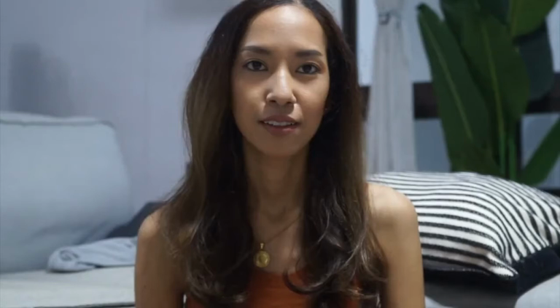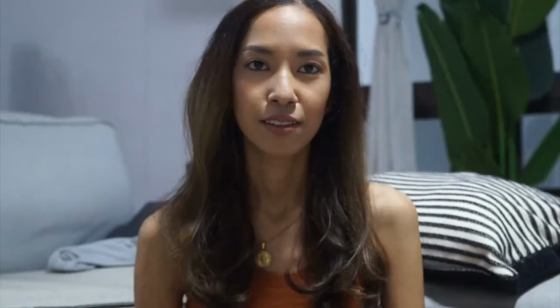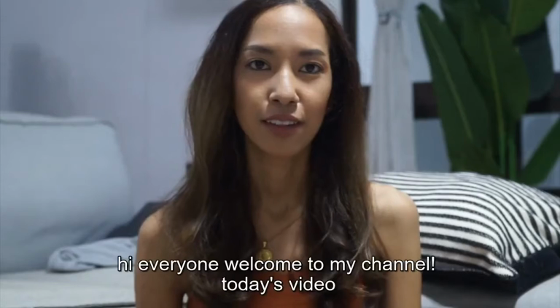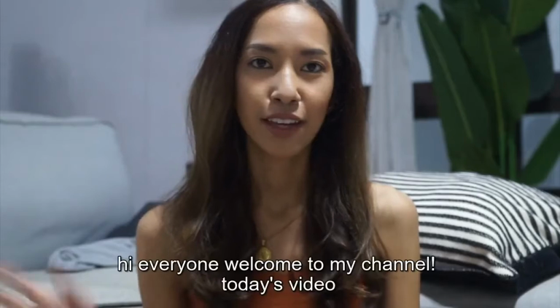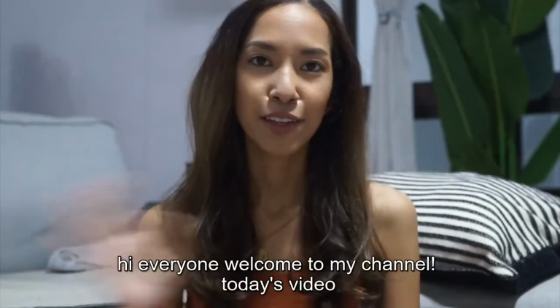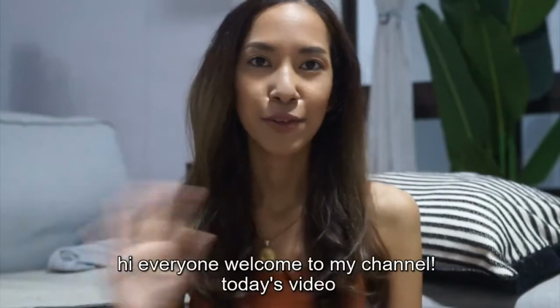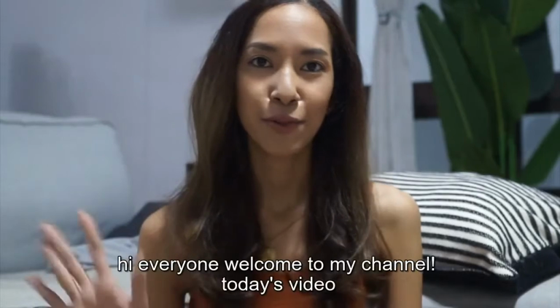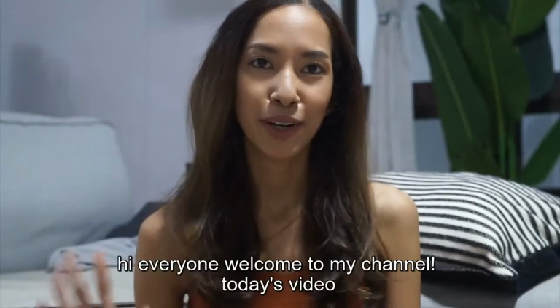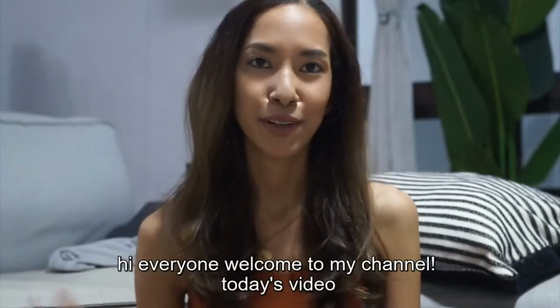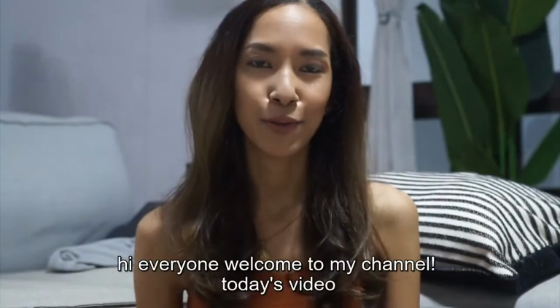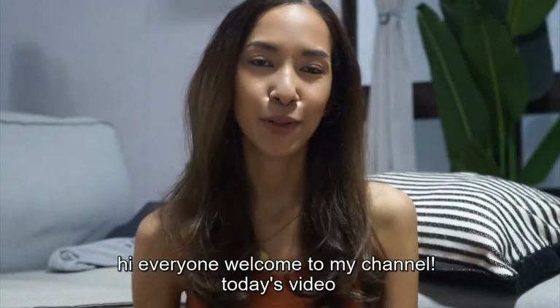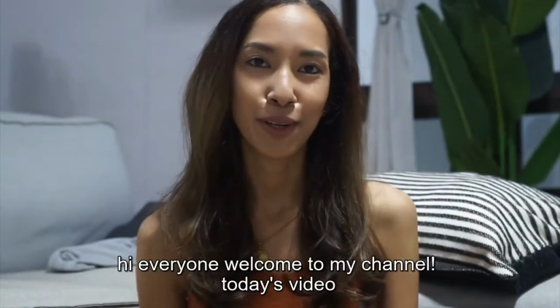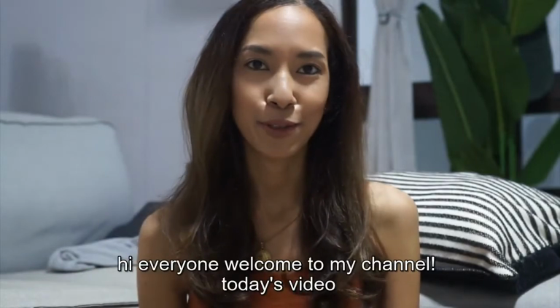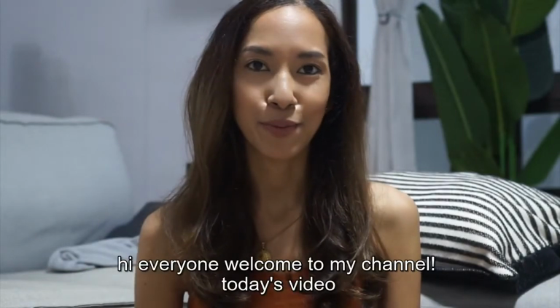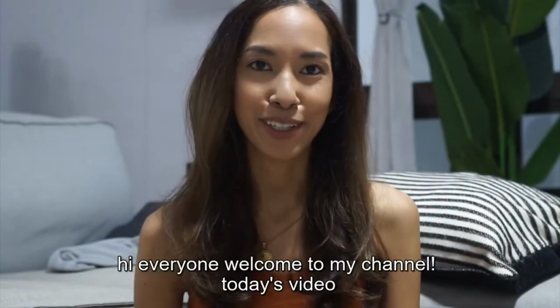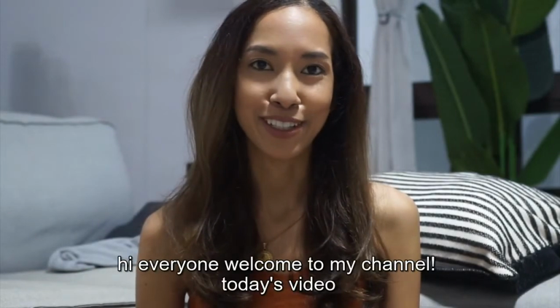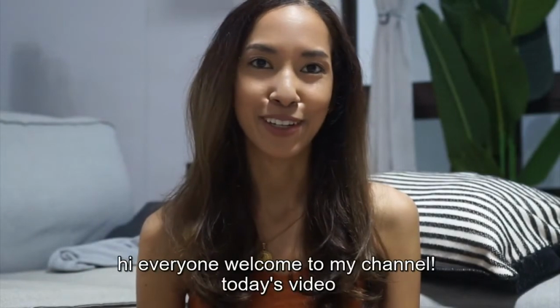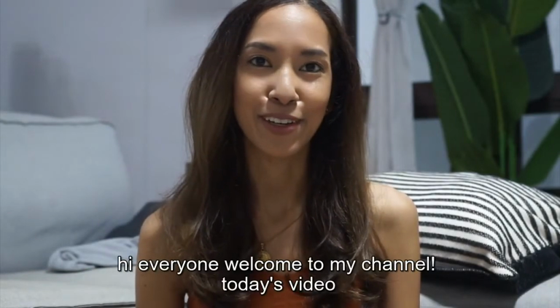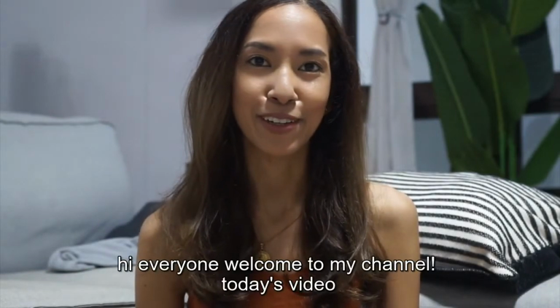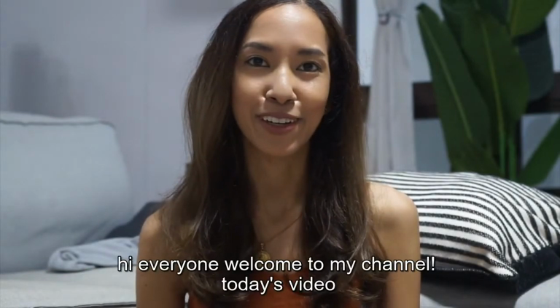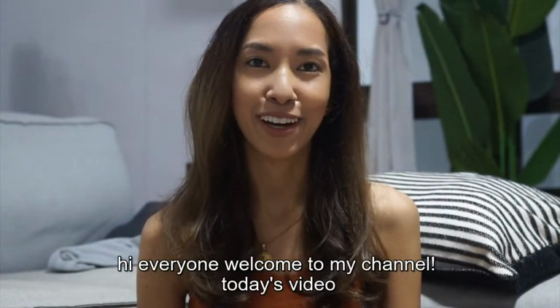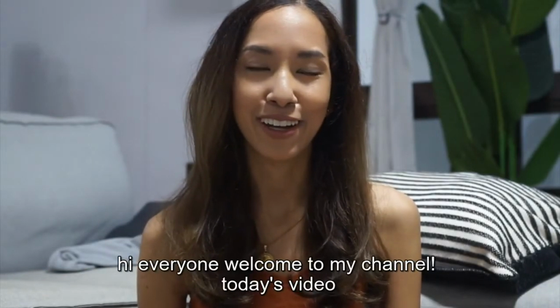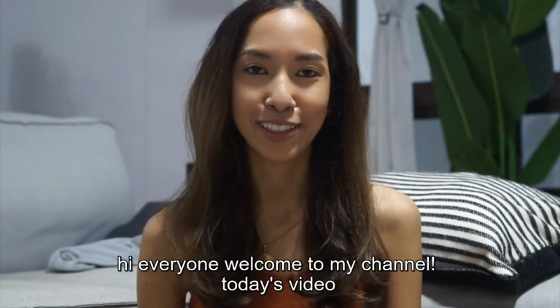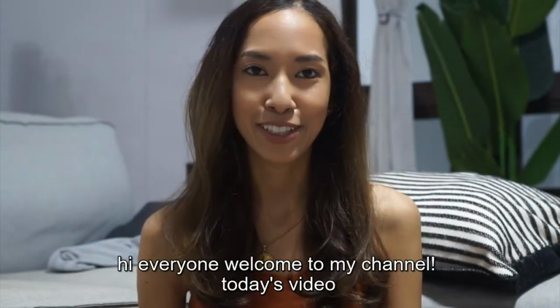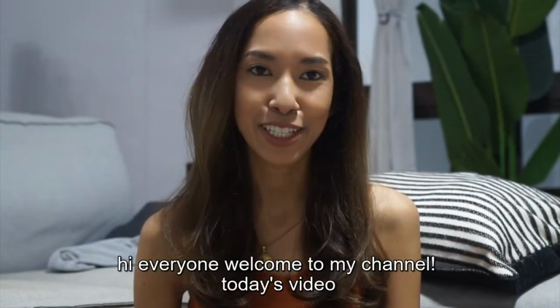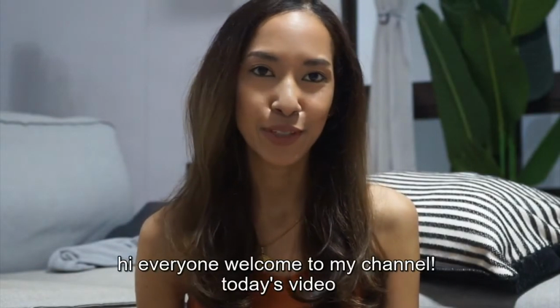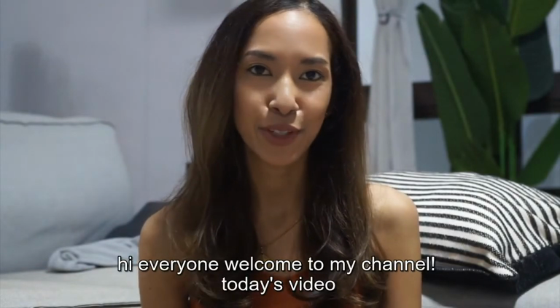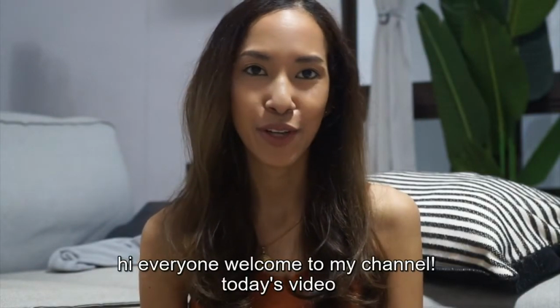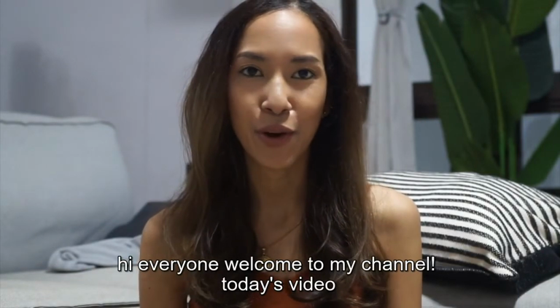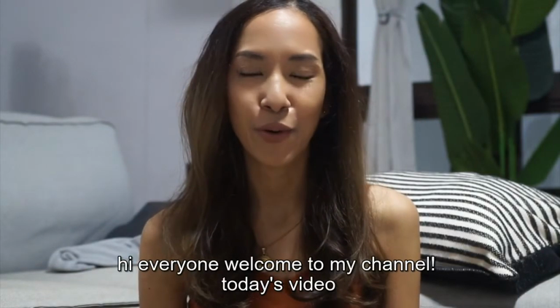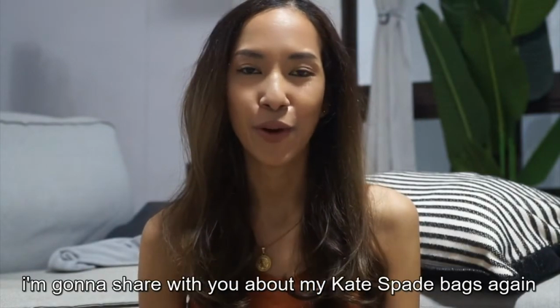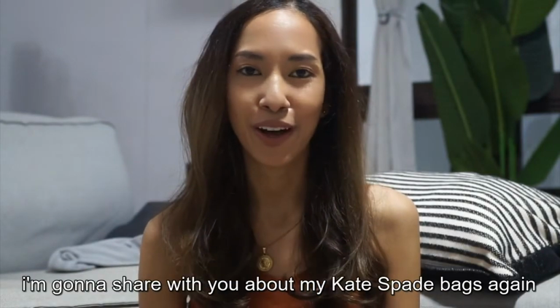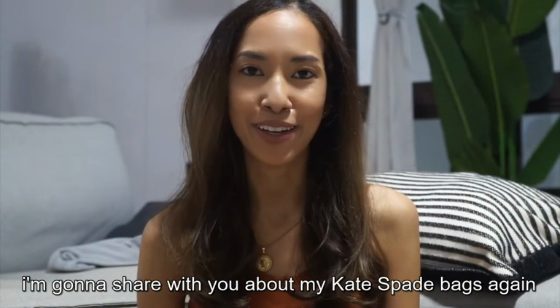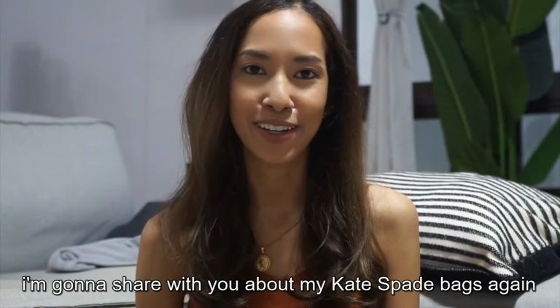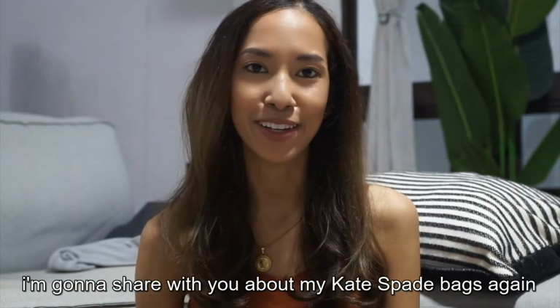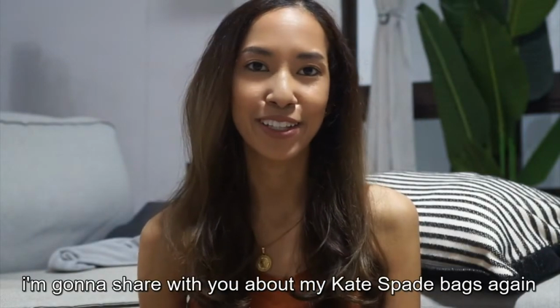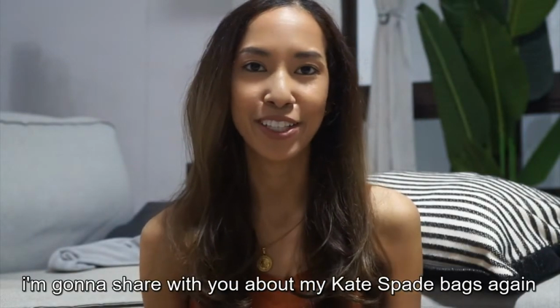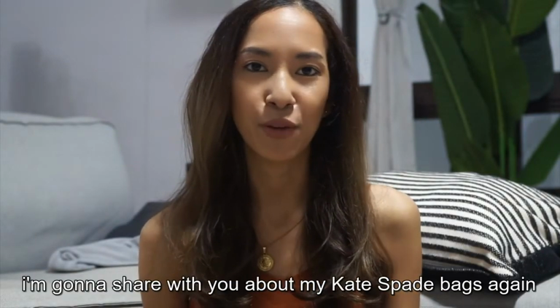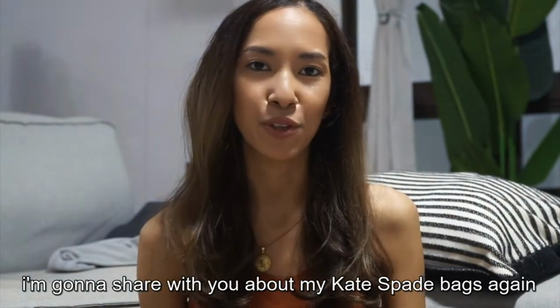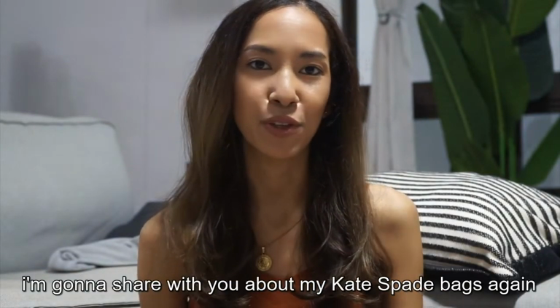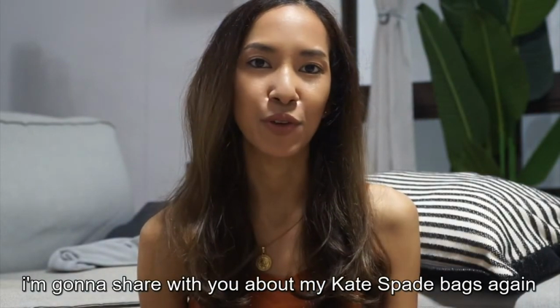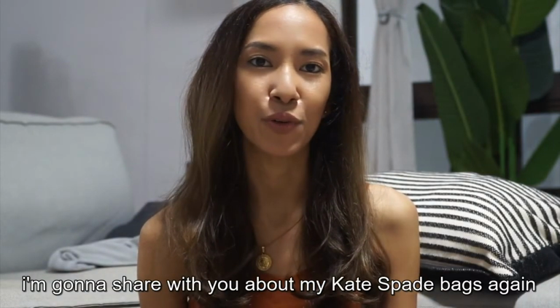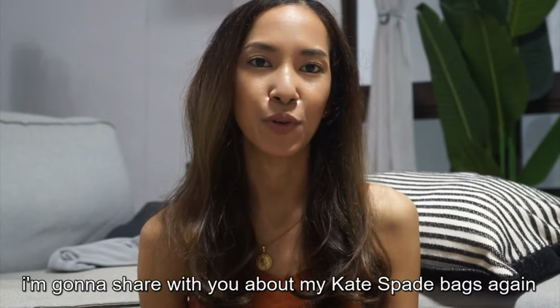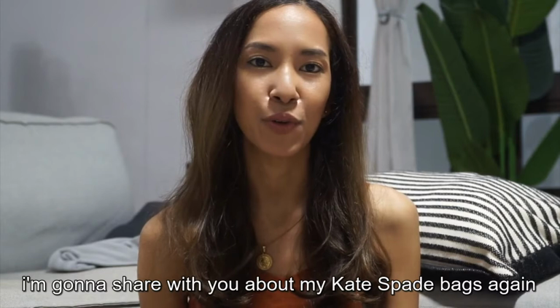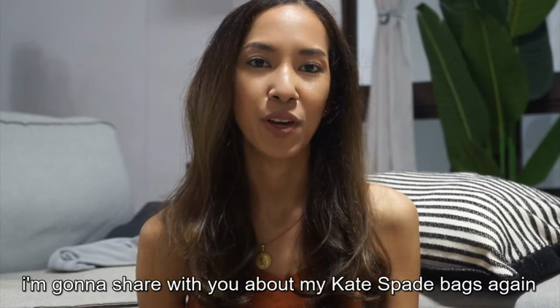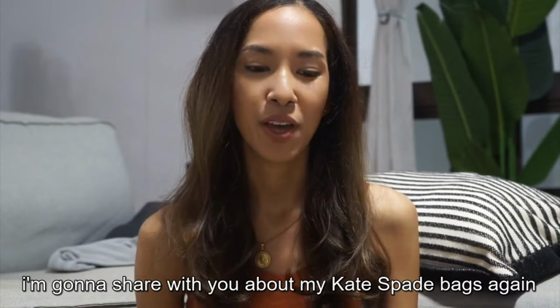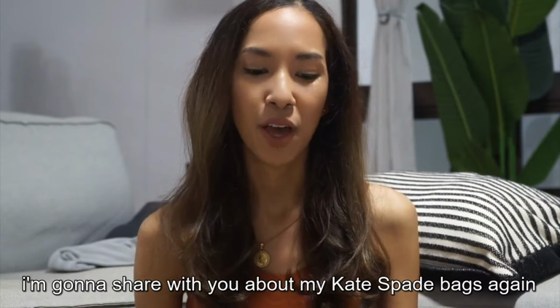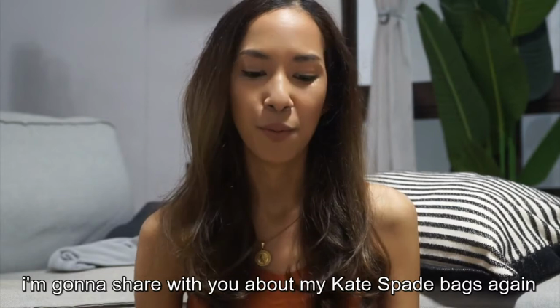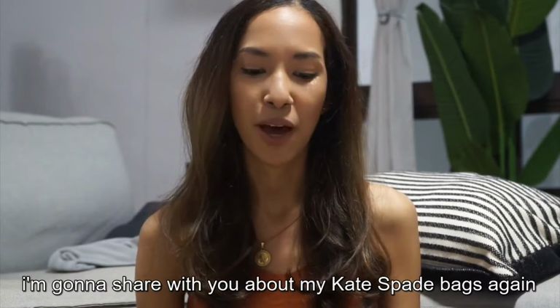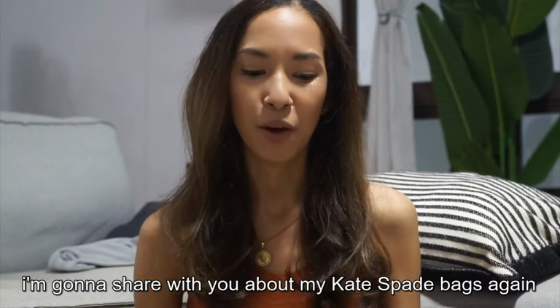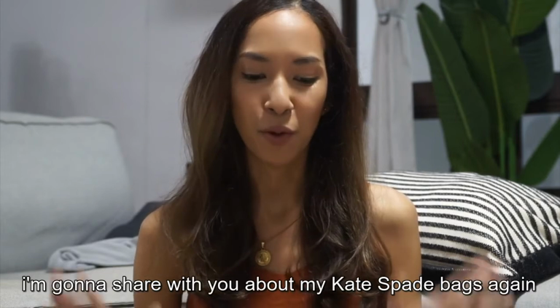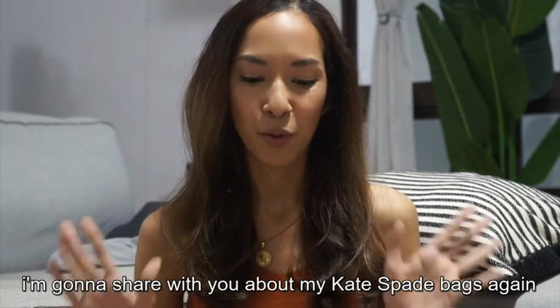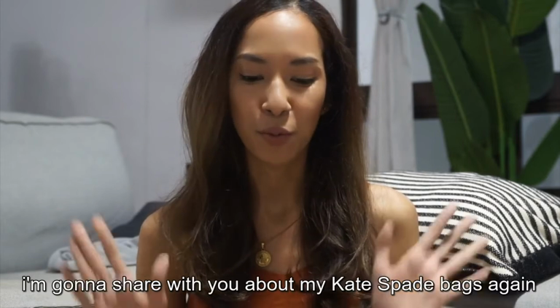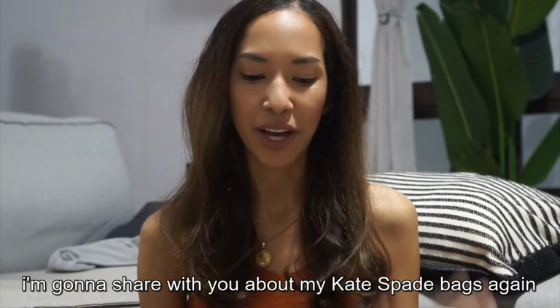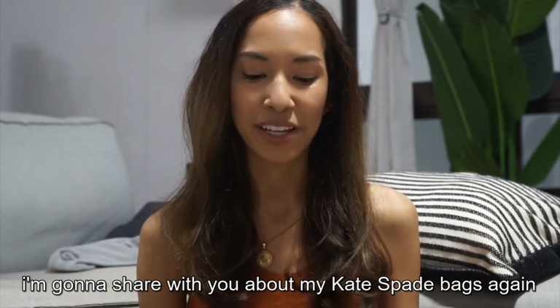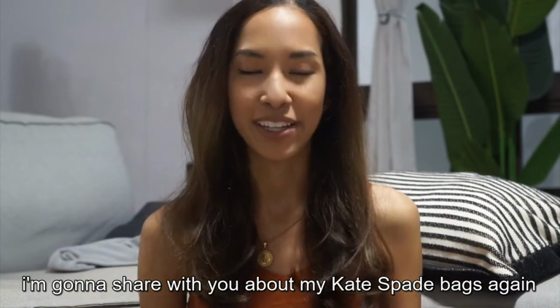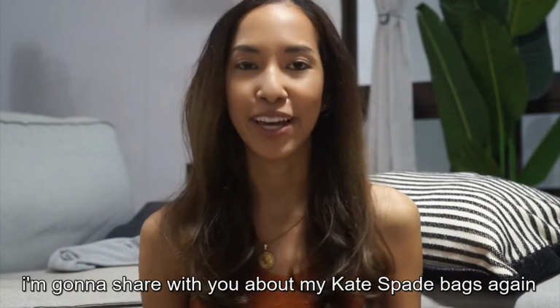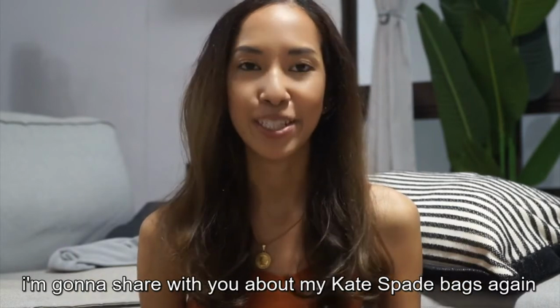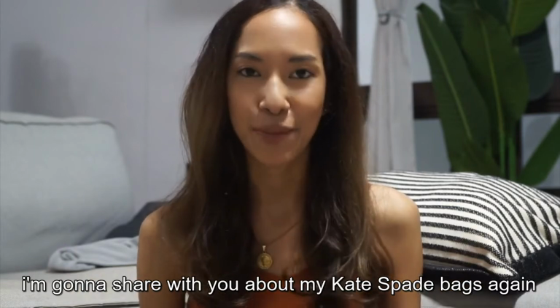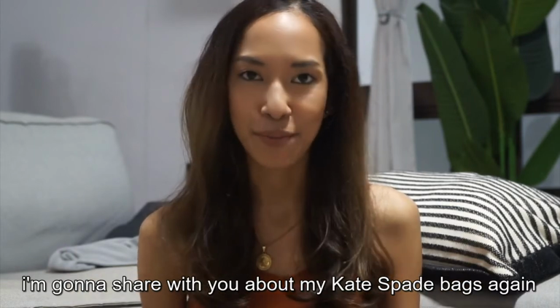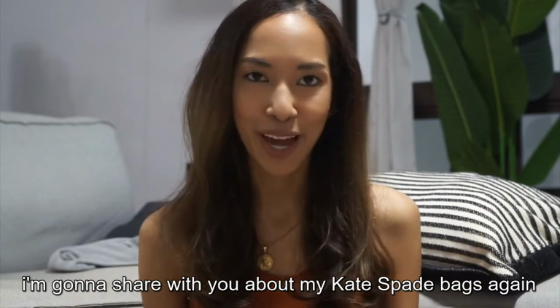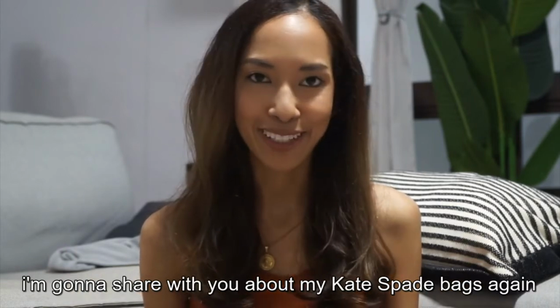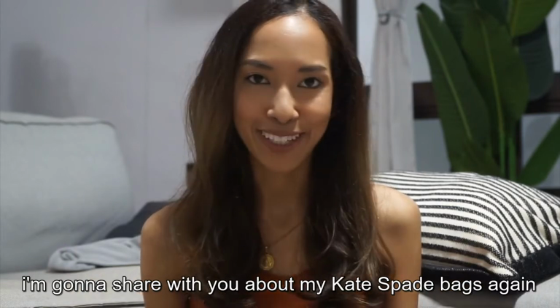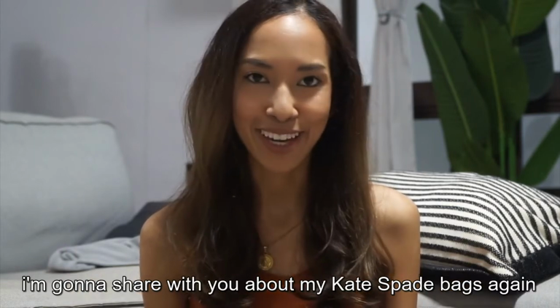Hi everyone, welcome to my channel. In today's video, I'm gonna share with you about my case fit bags again.